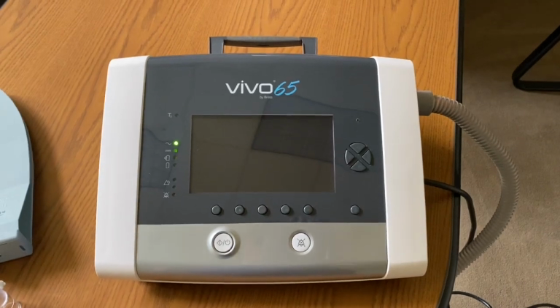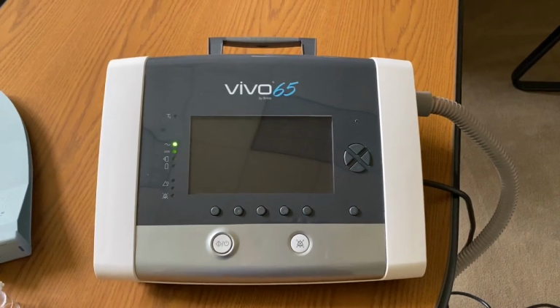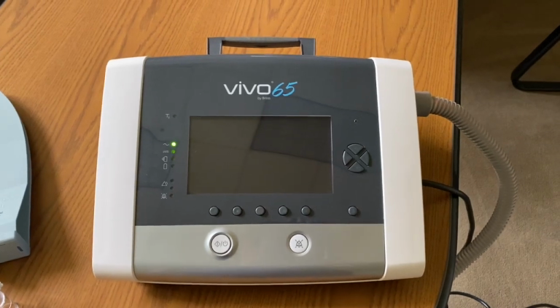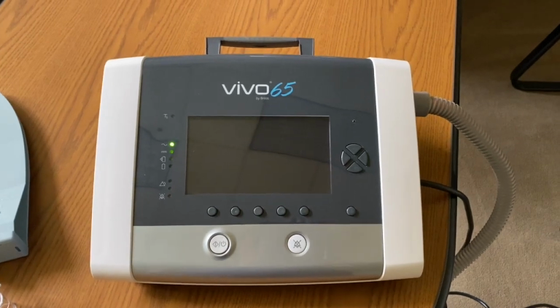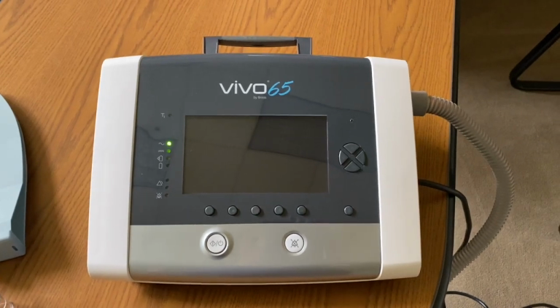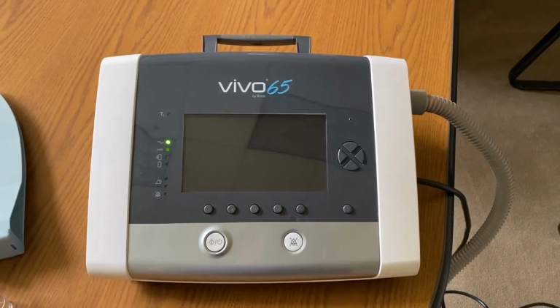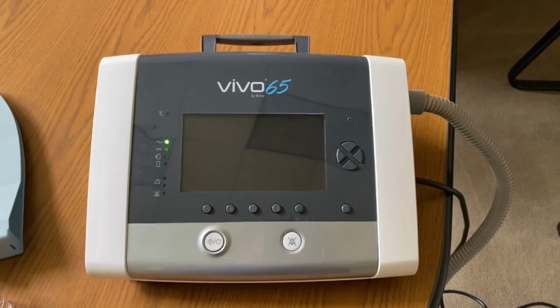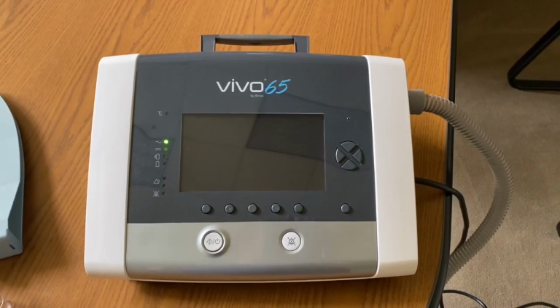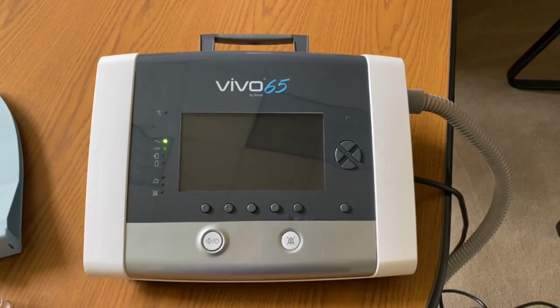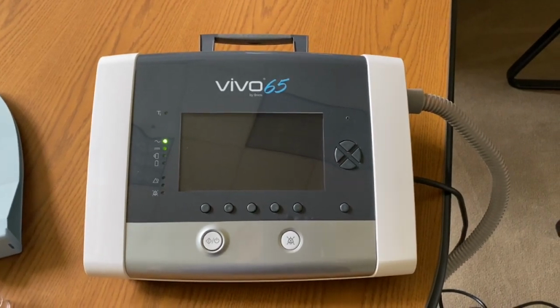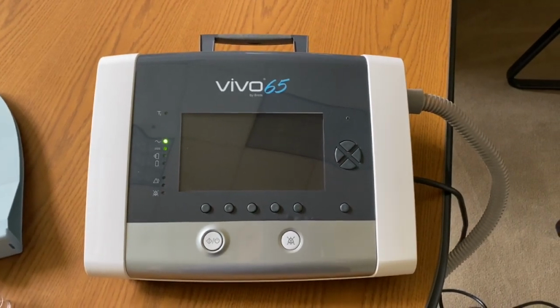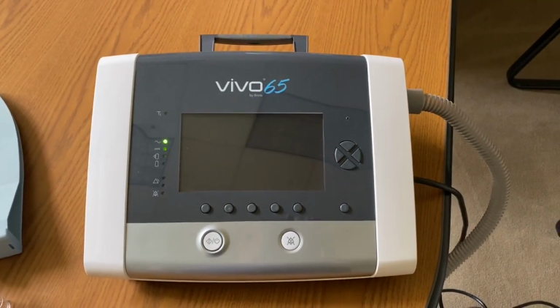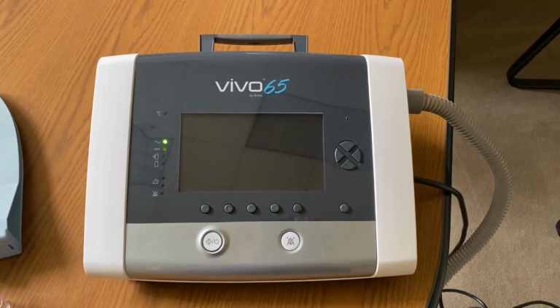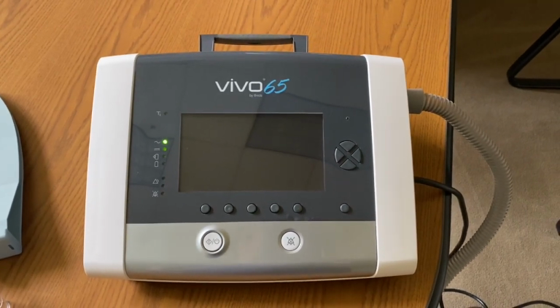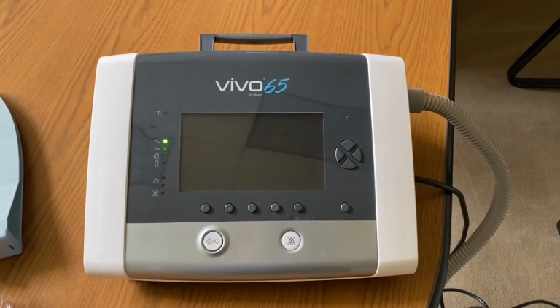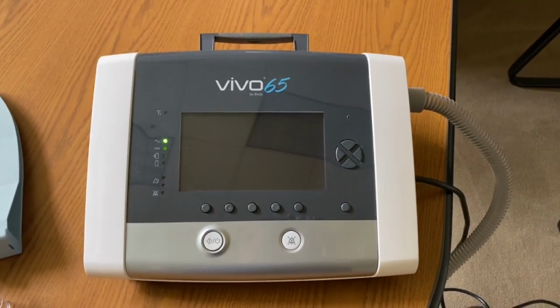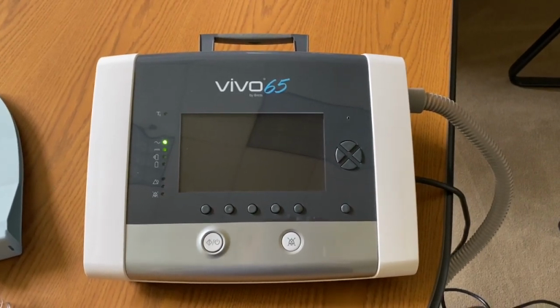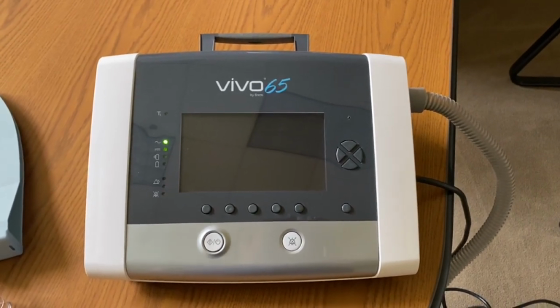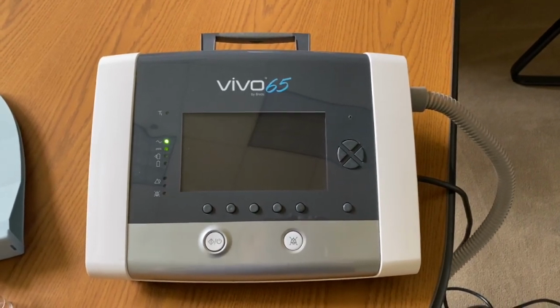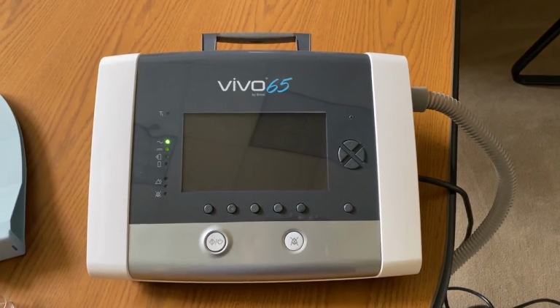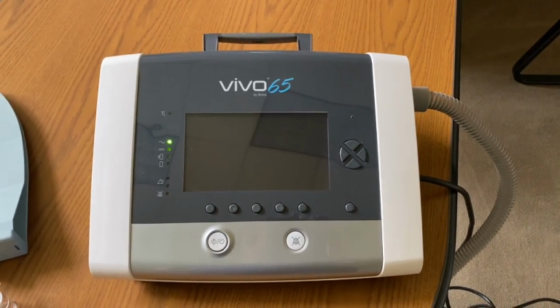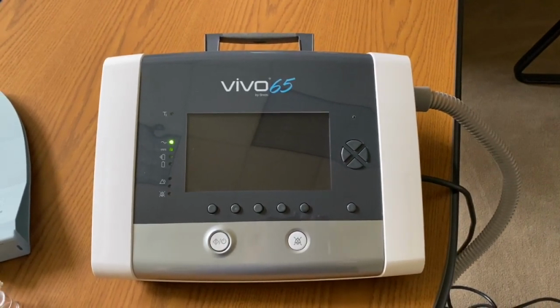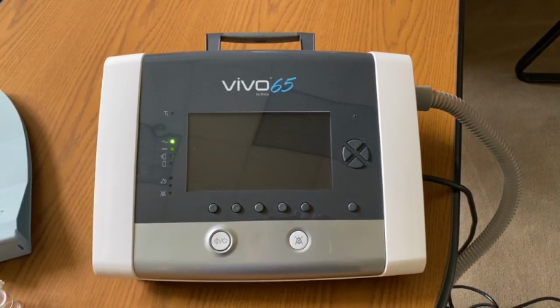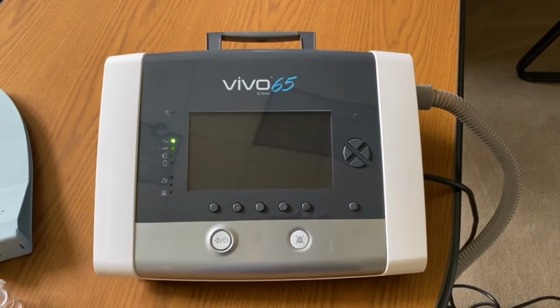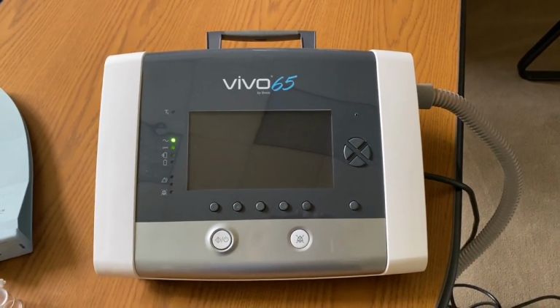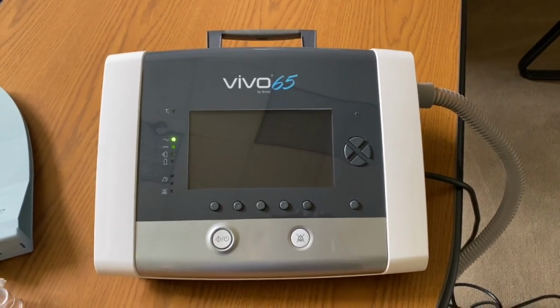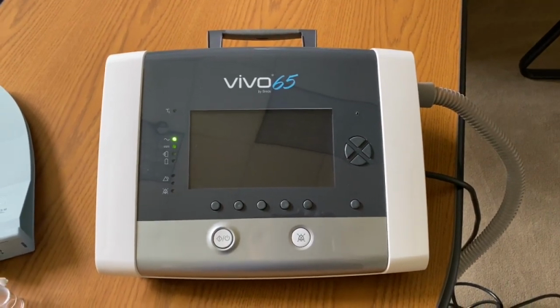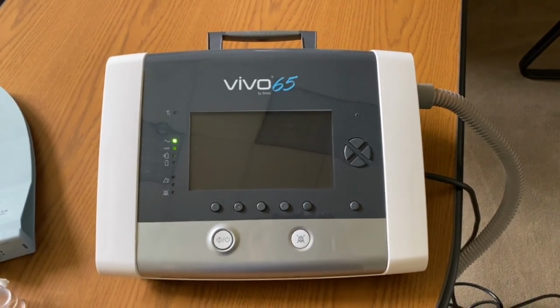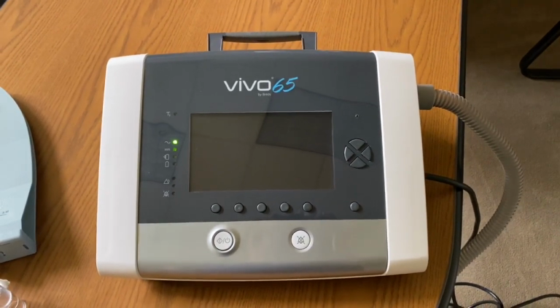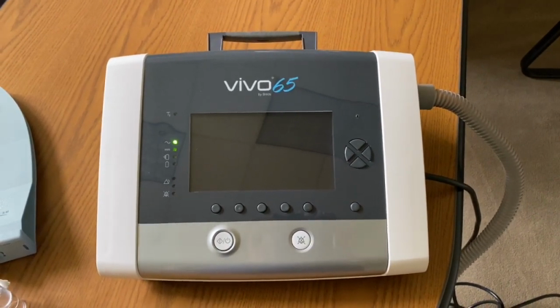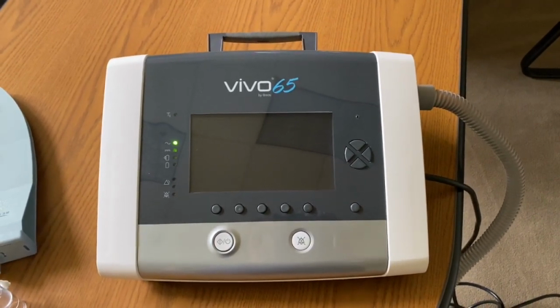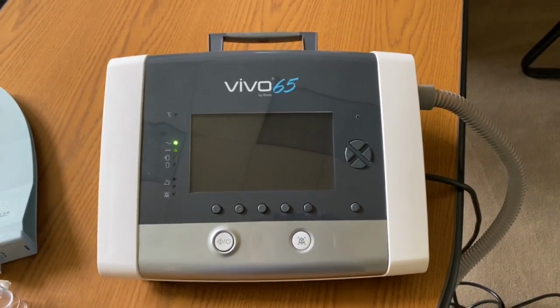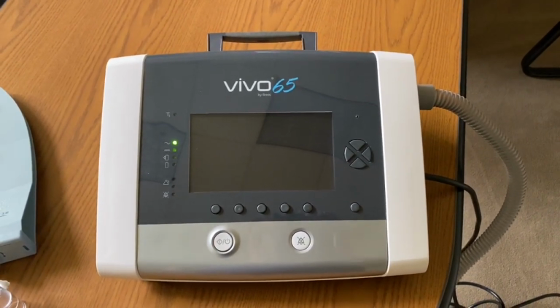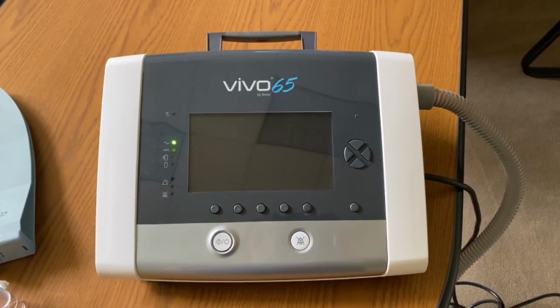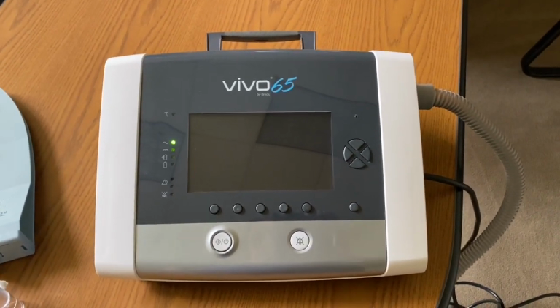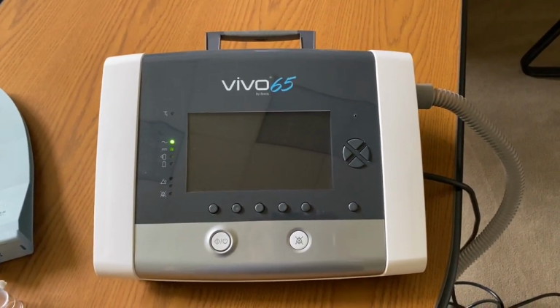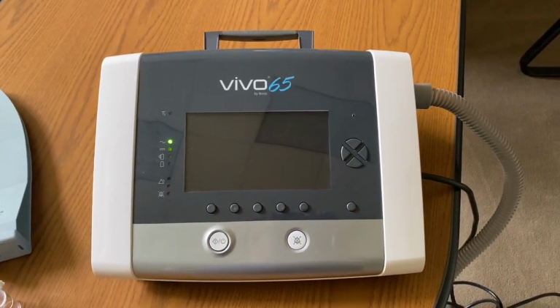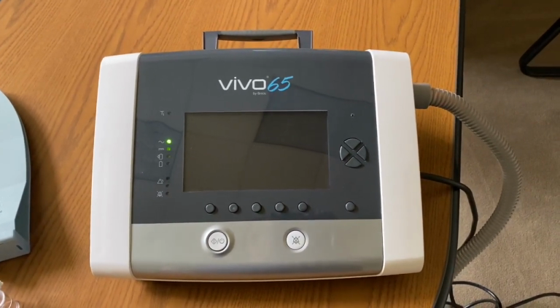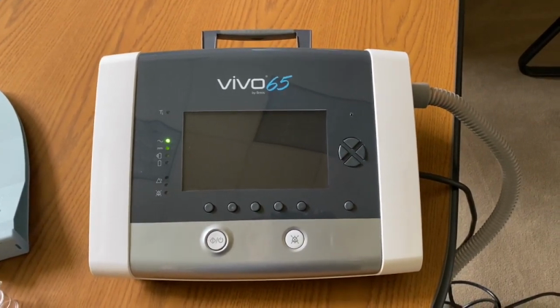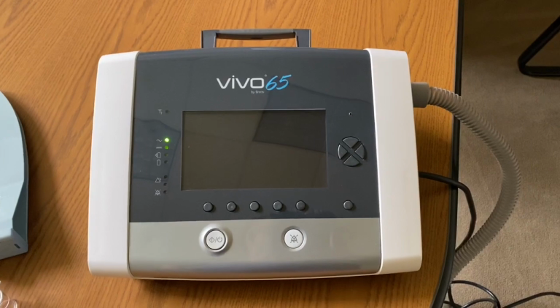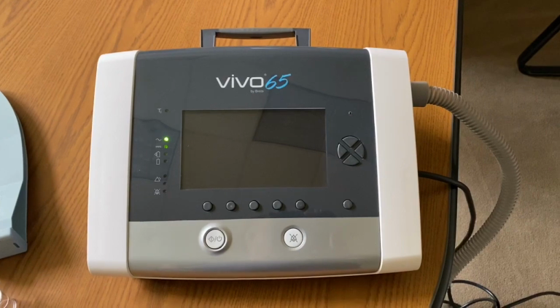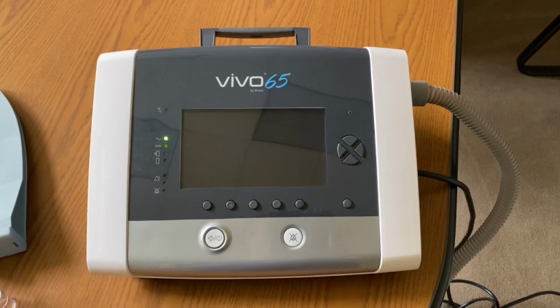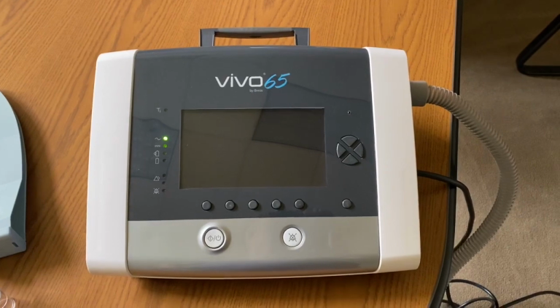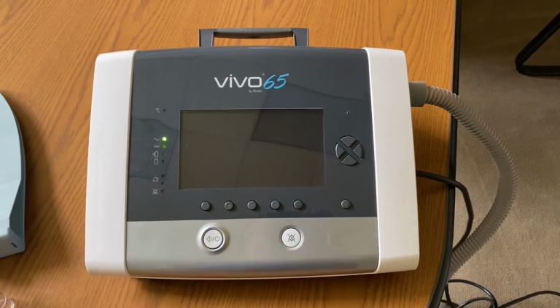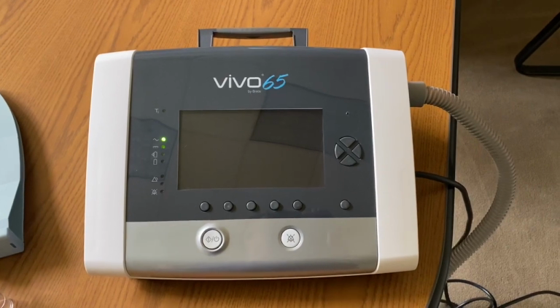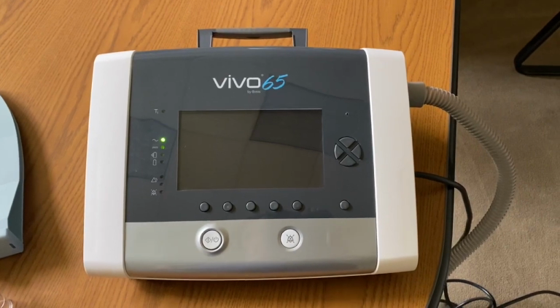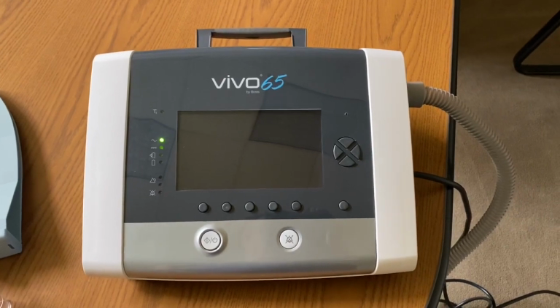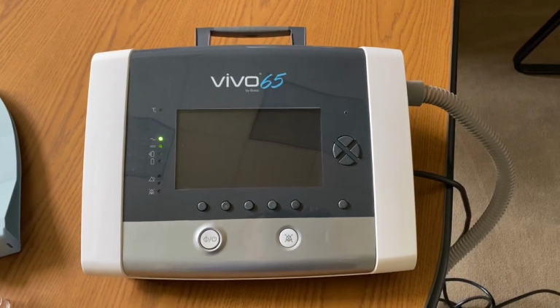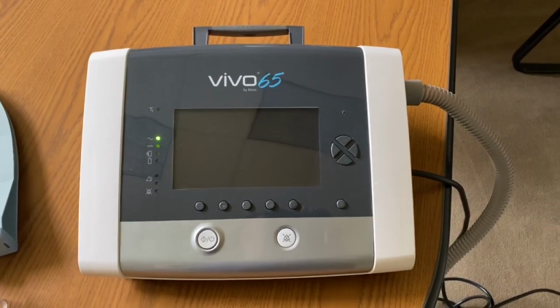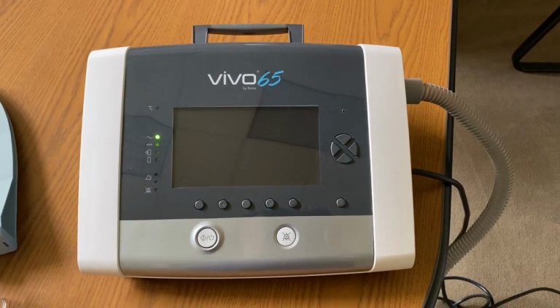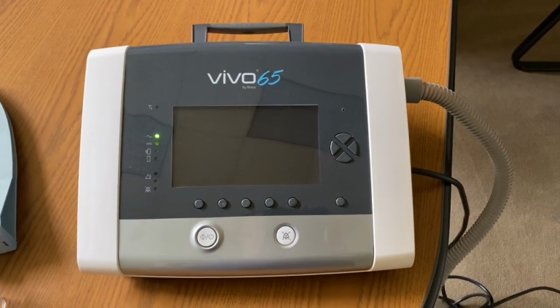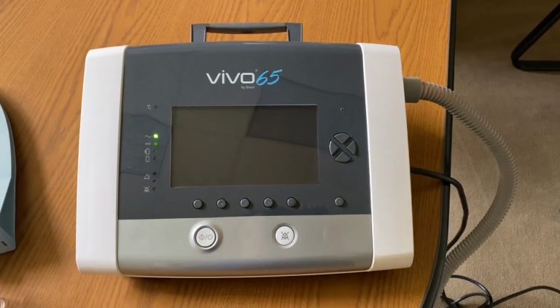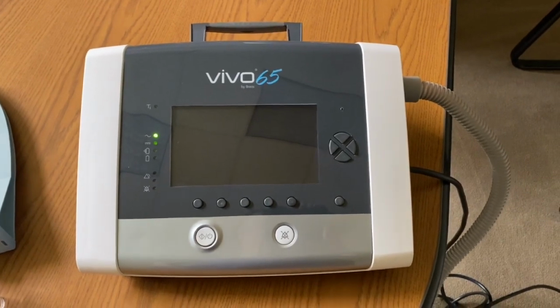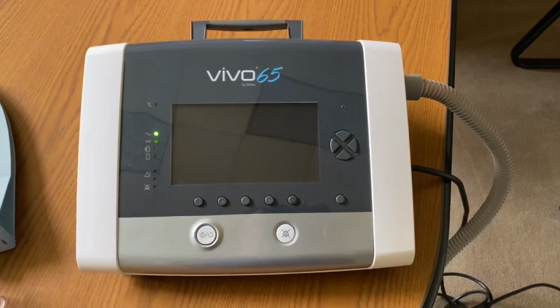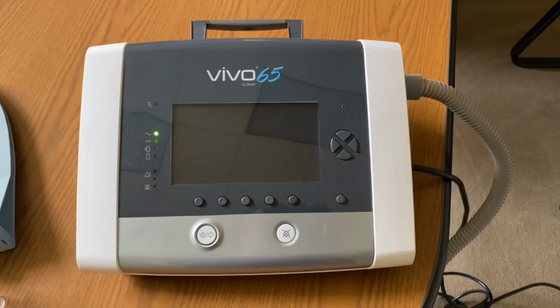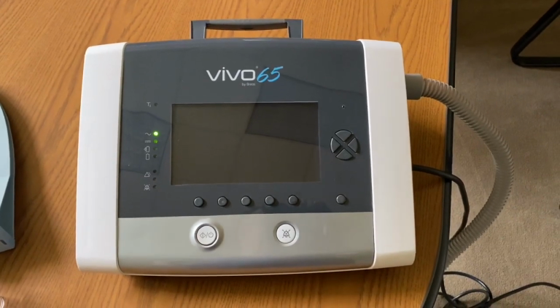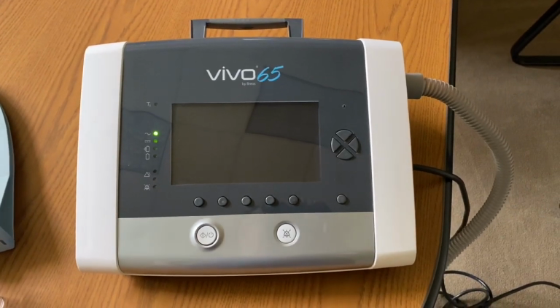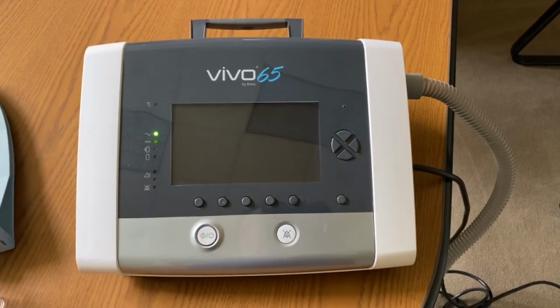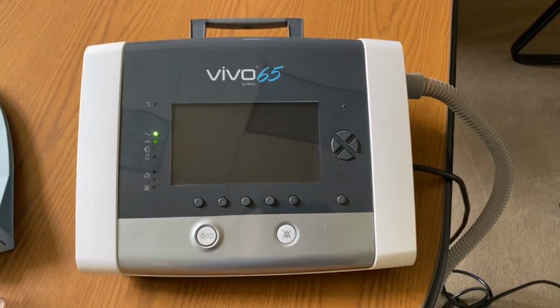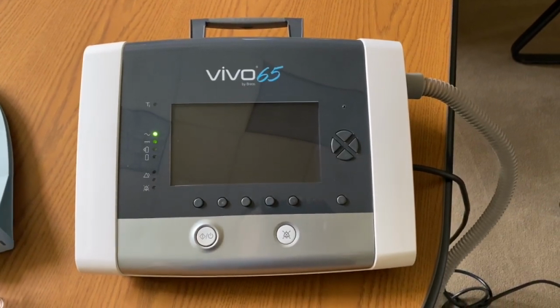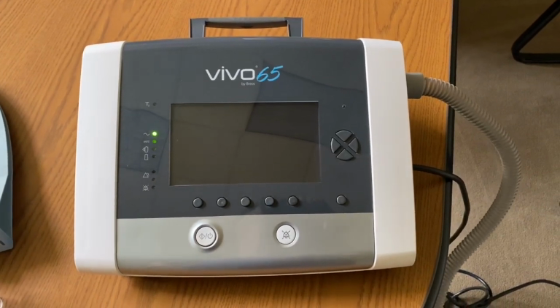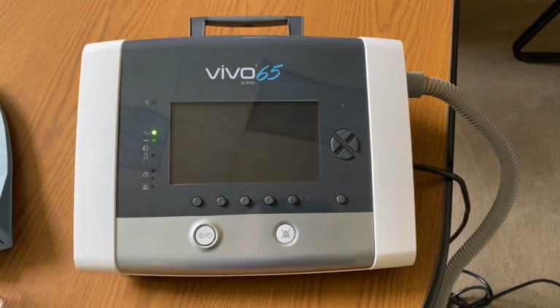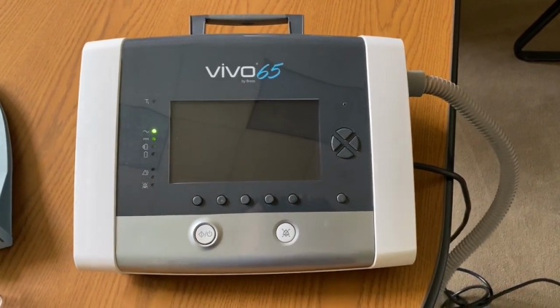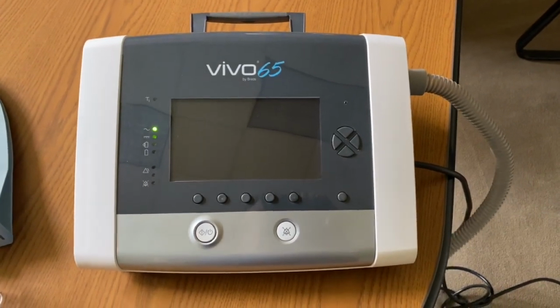This is the Vivo 65 ventilator. It's manufactured by Brias. This video will show you how to use the ventilator.